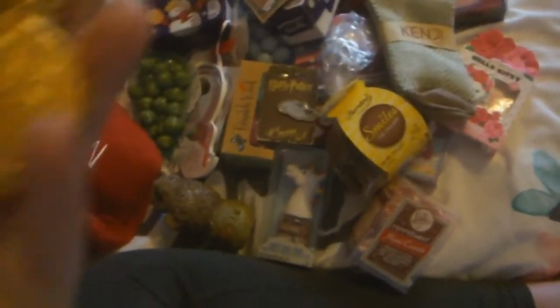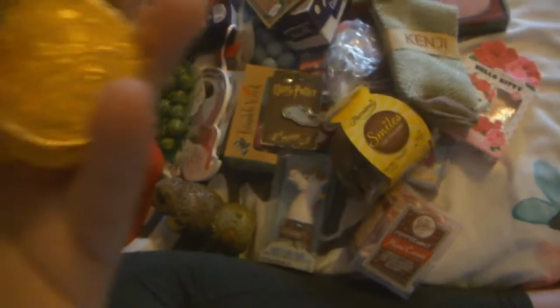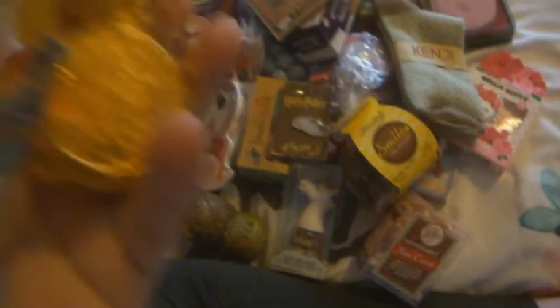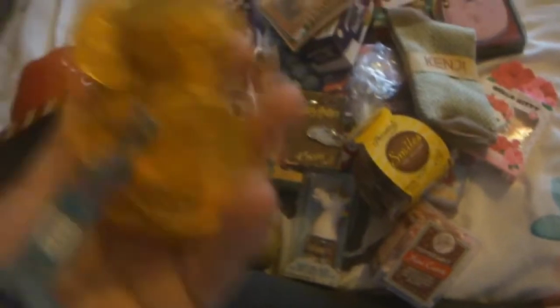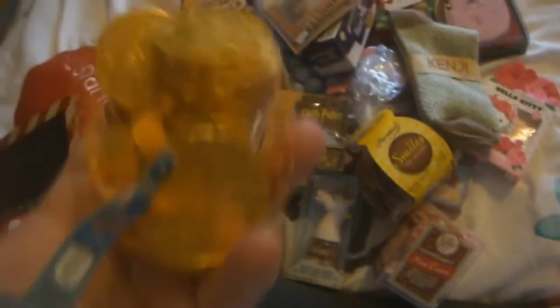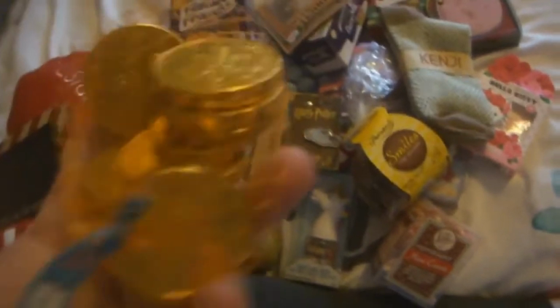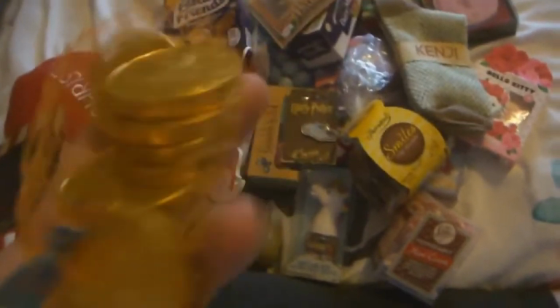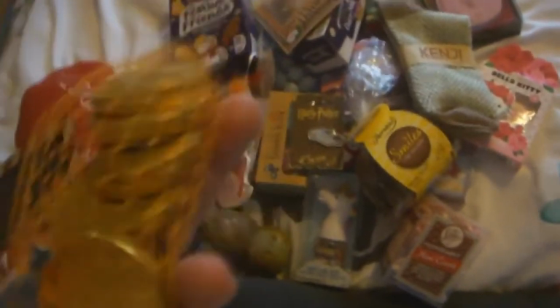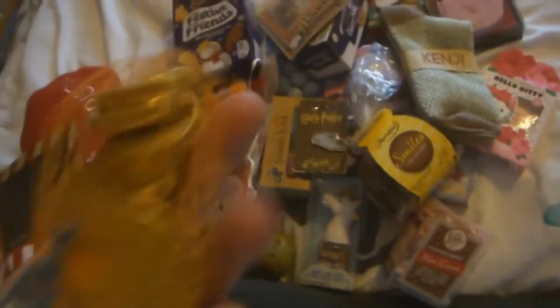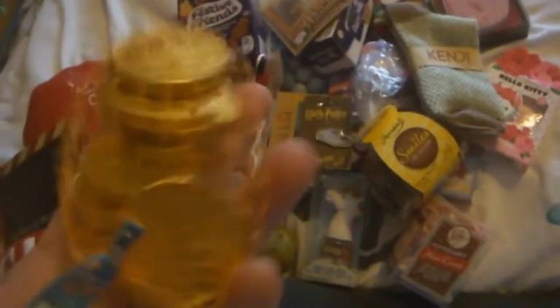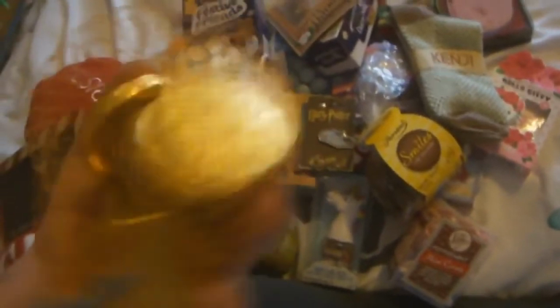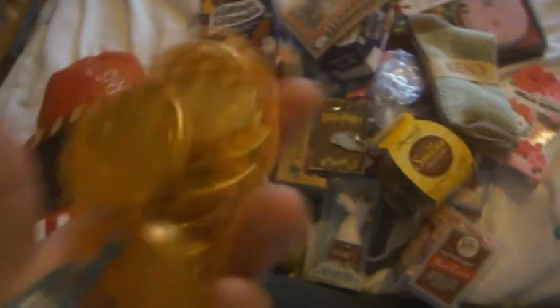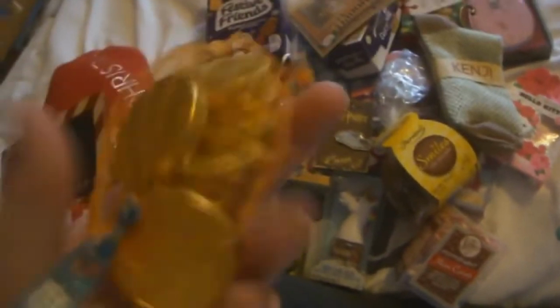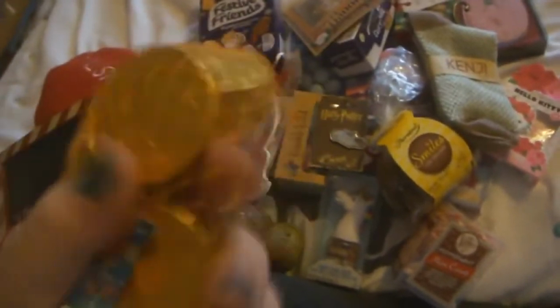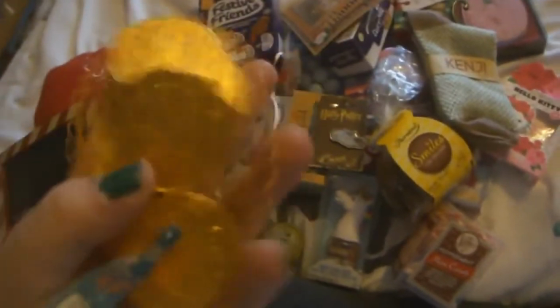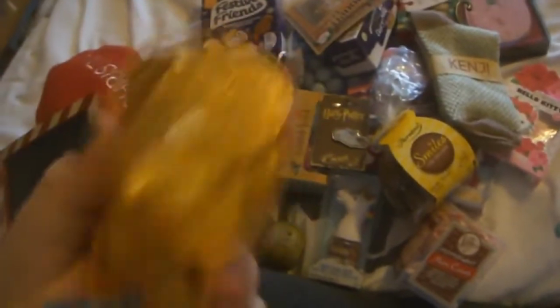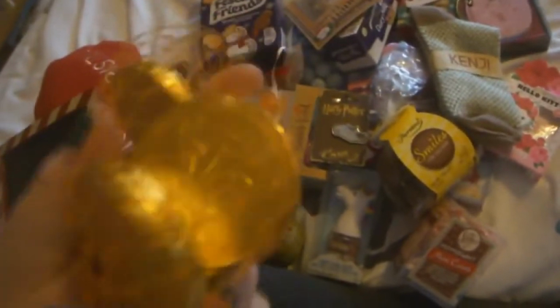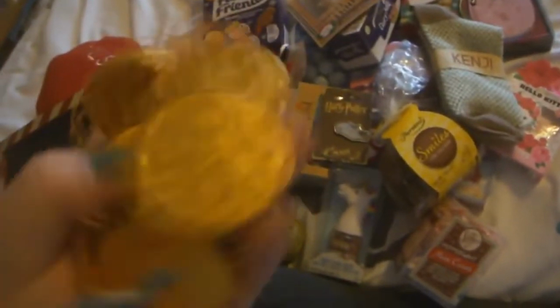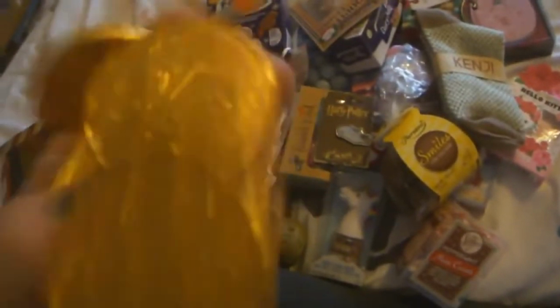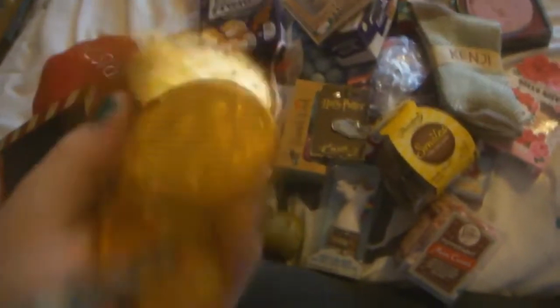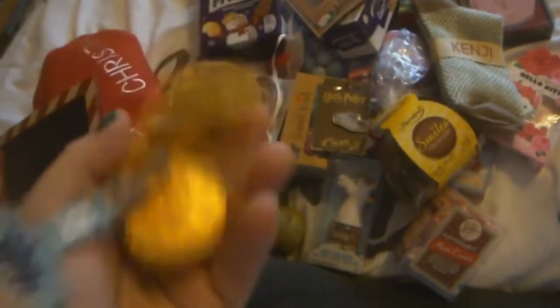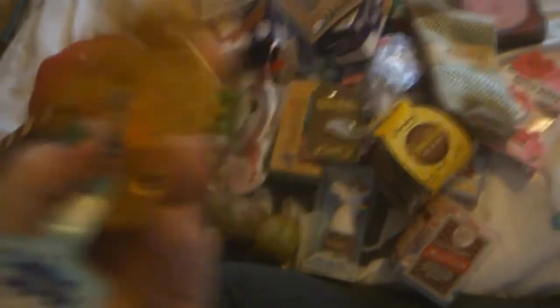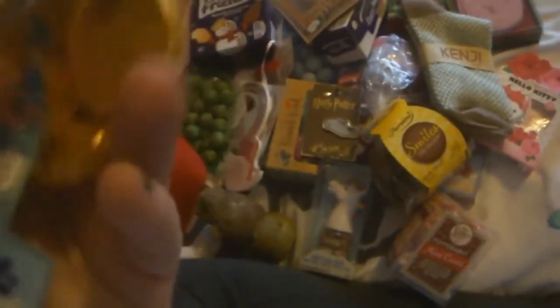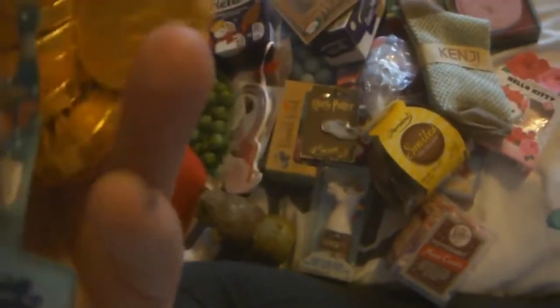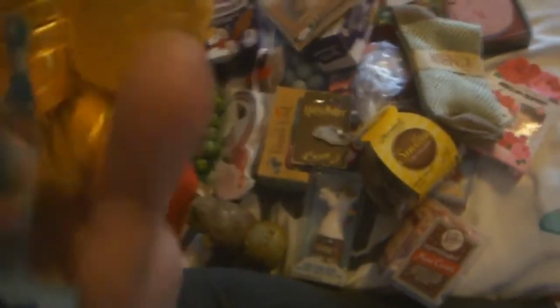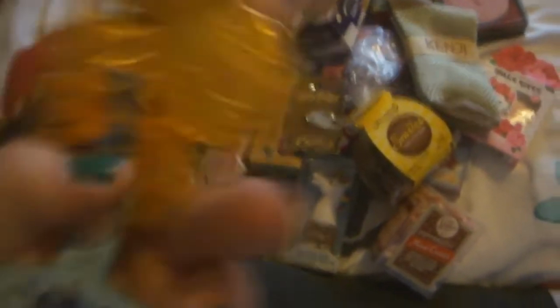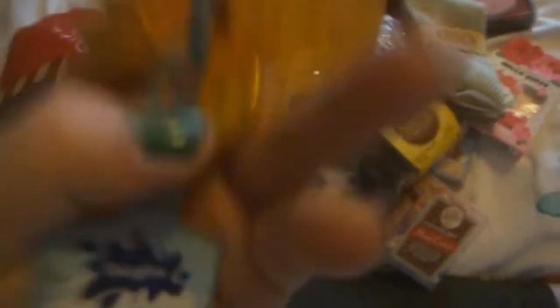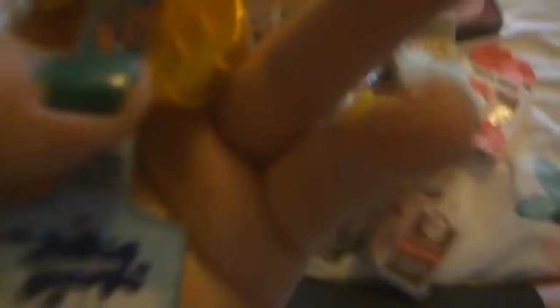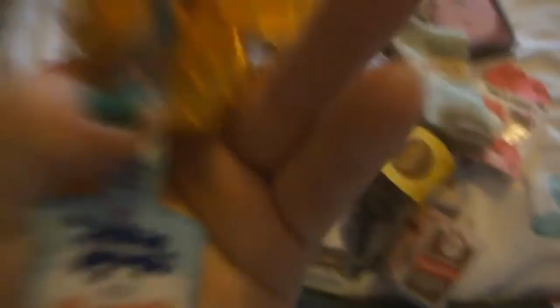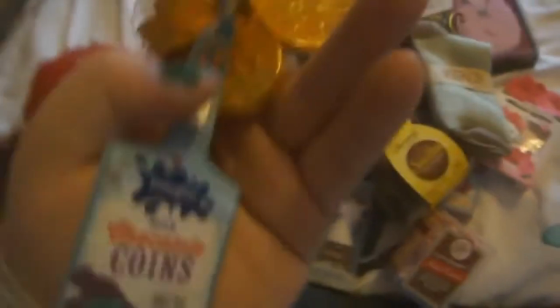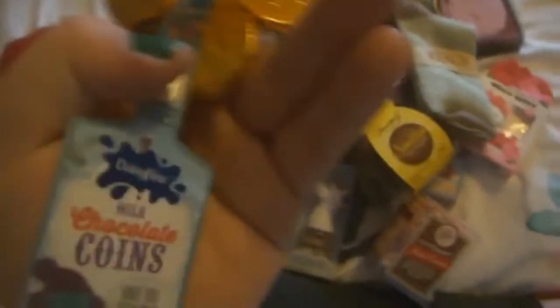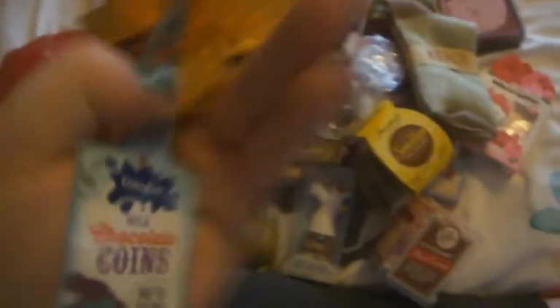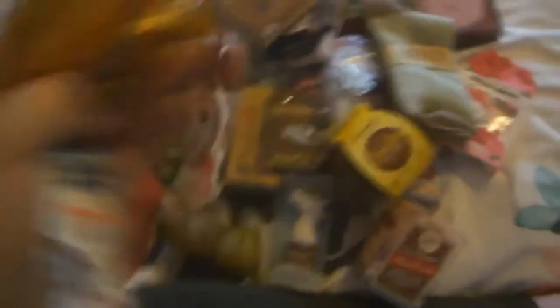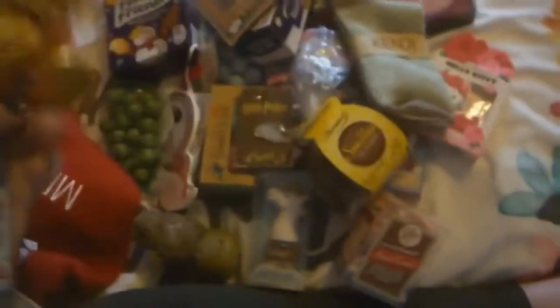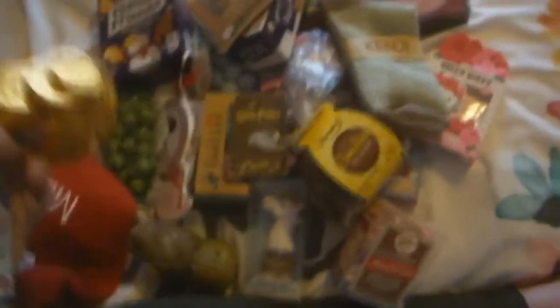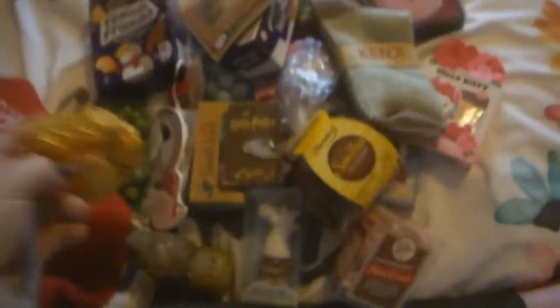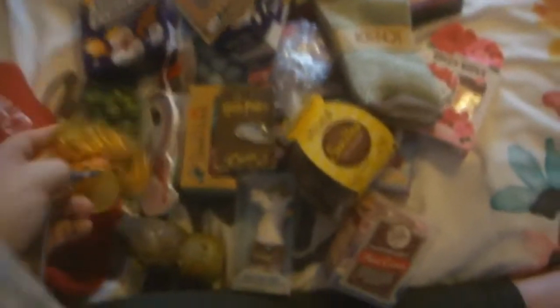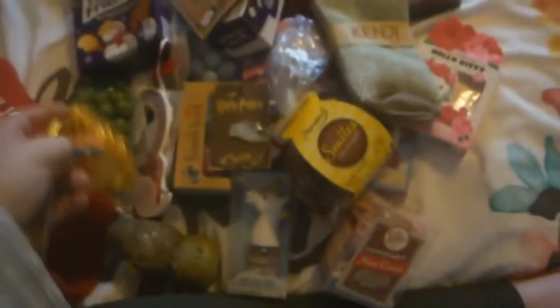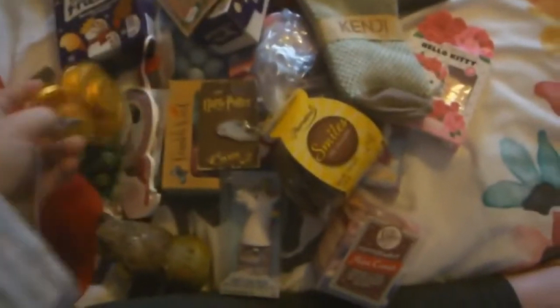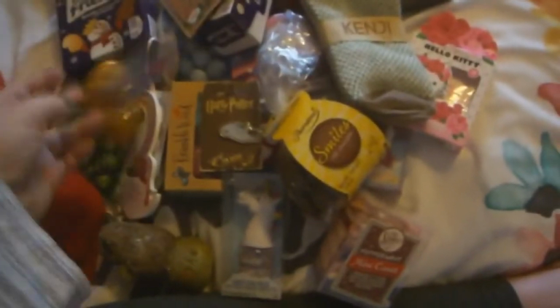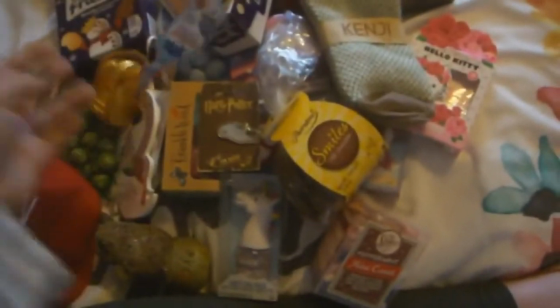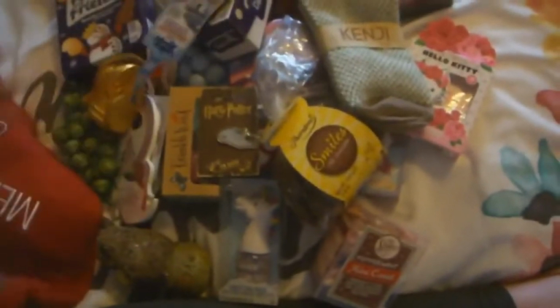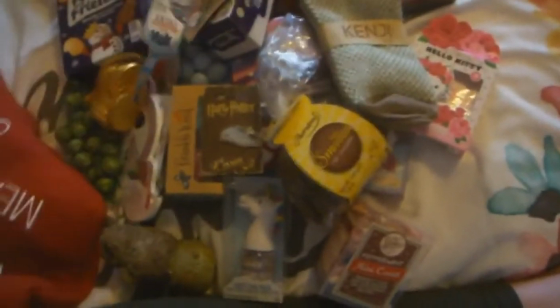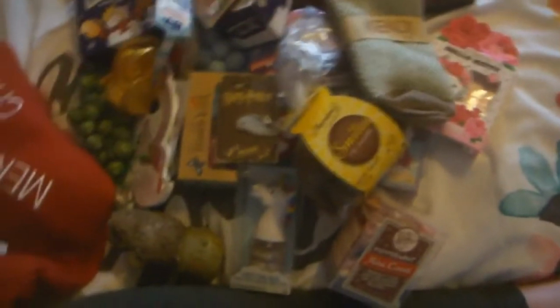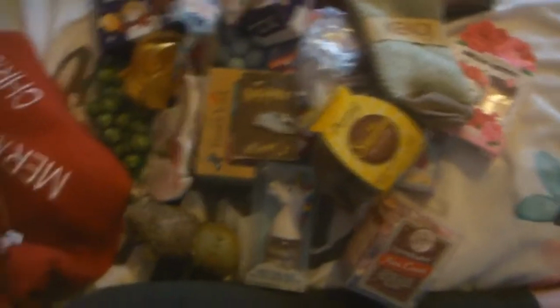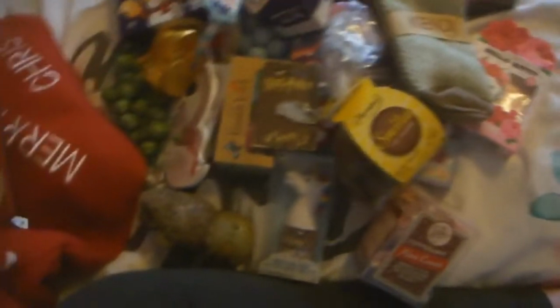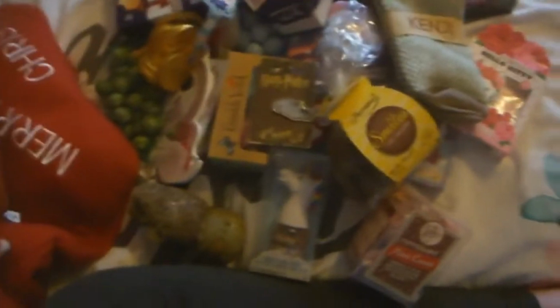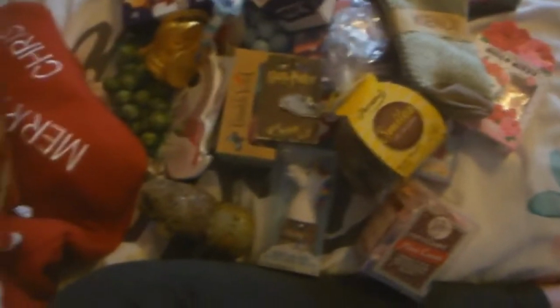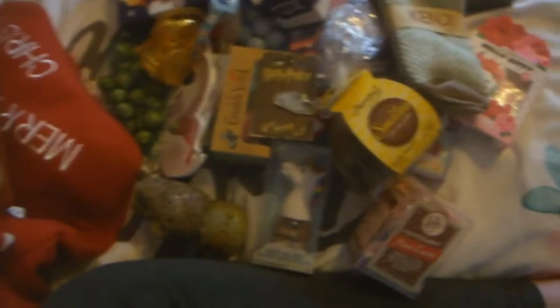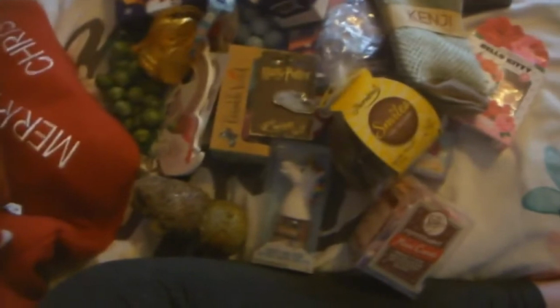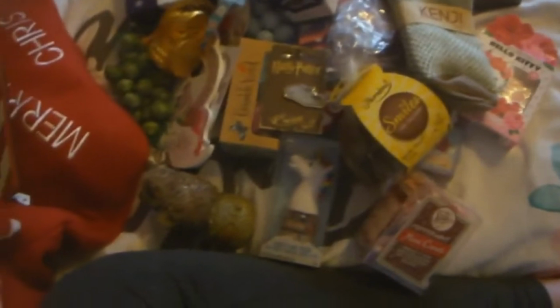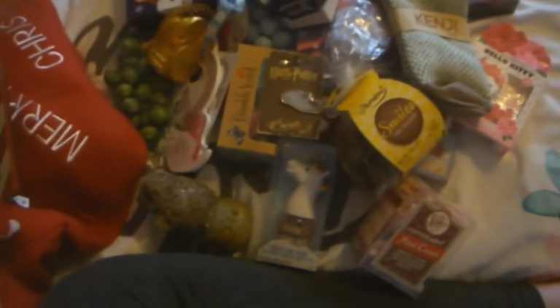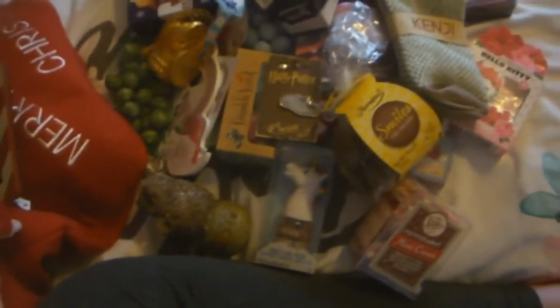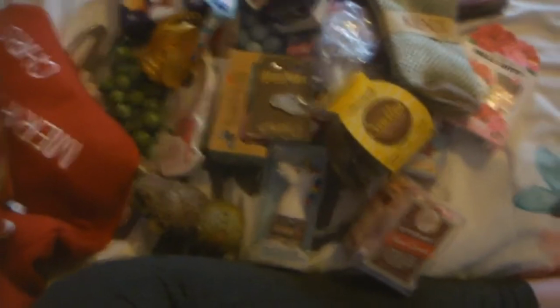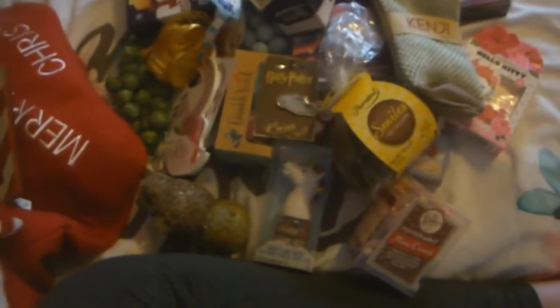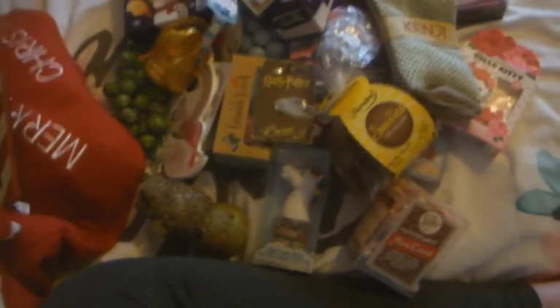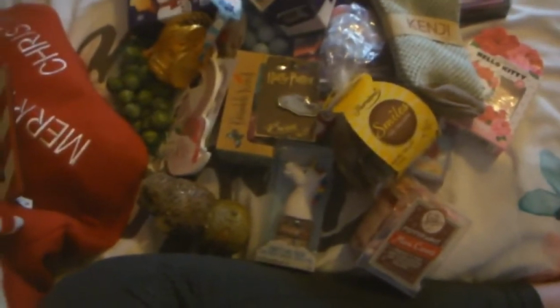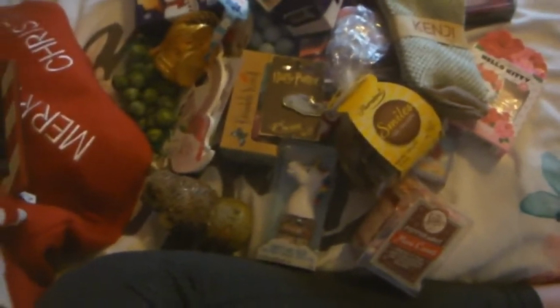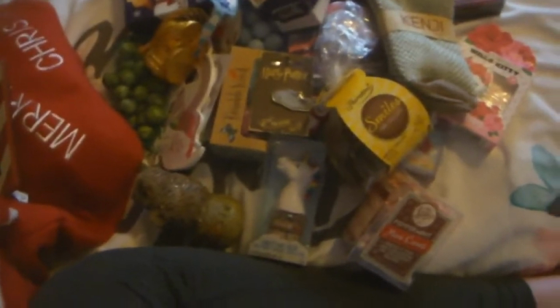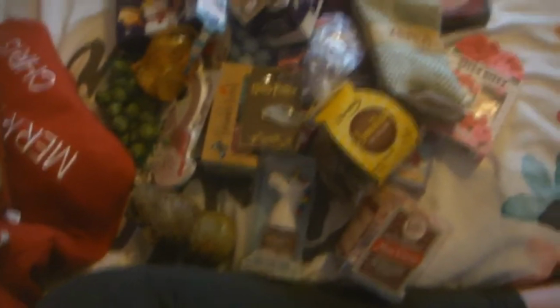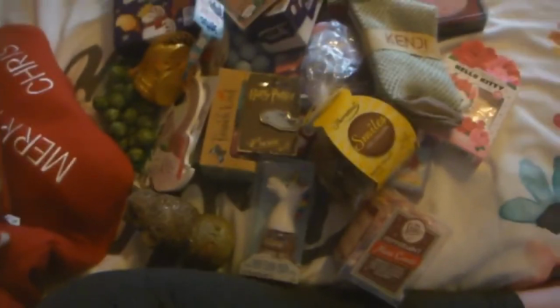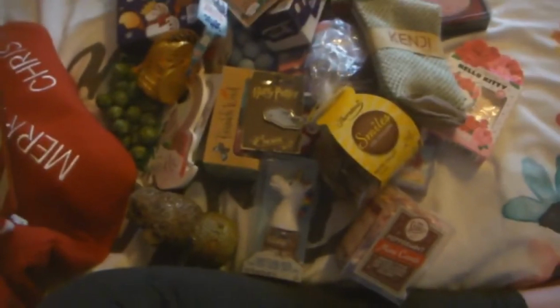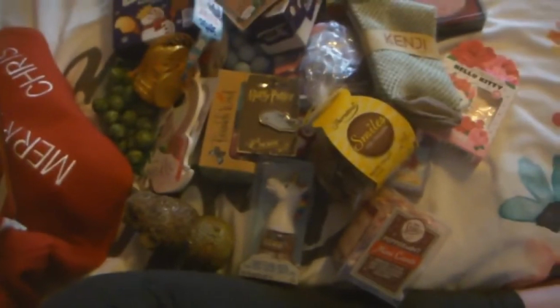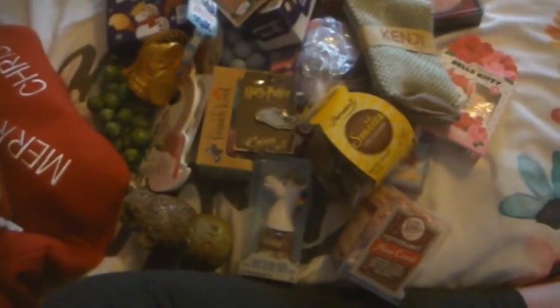Next I have some chocolate coins — these are the ones from Aldi which are really good ones. And the ones from Home Bargains are really nice as well.